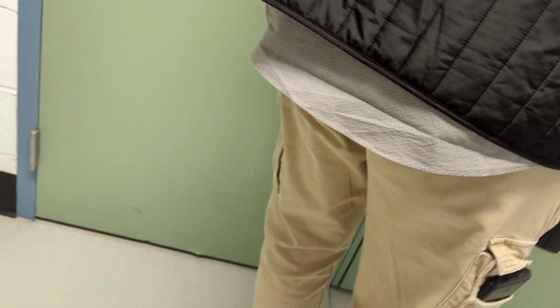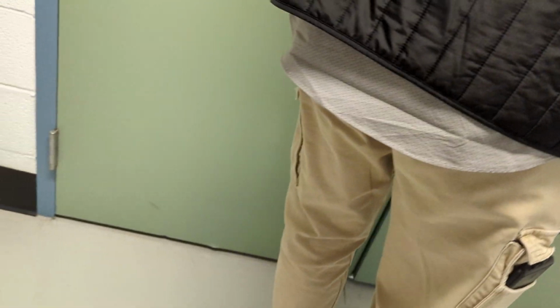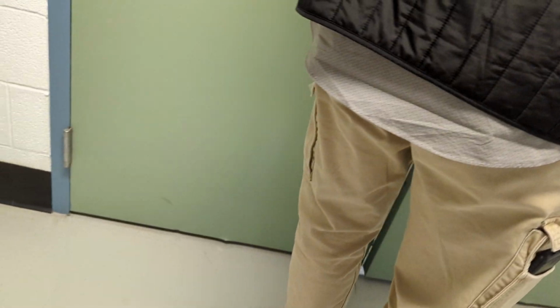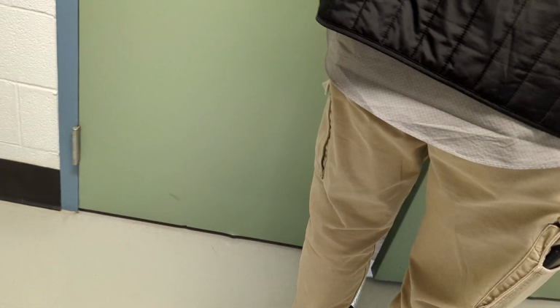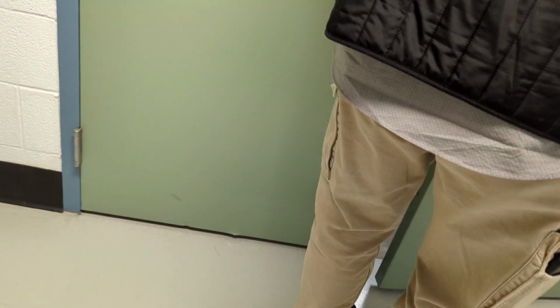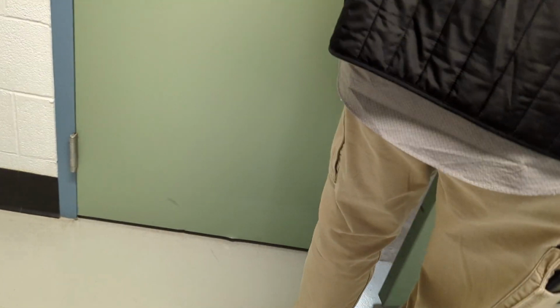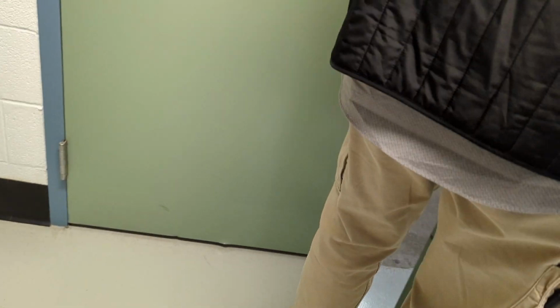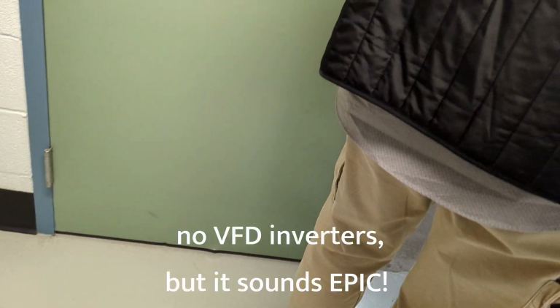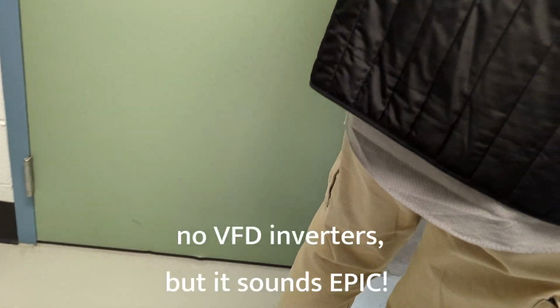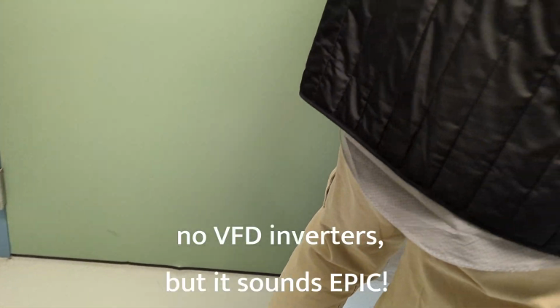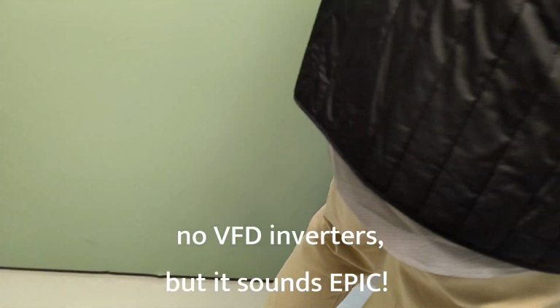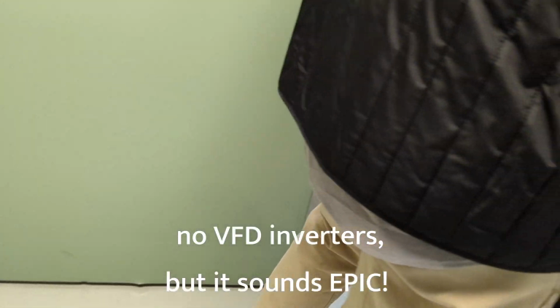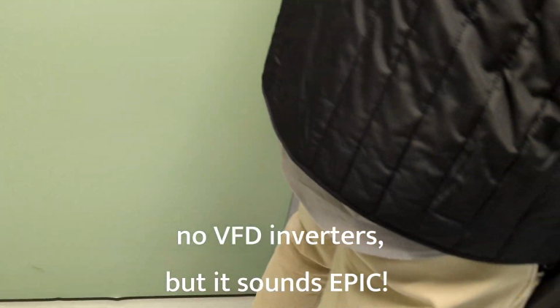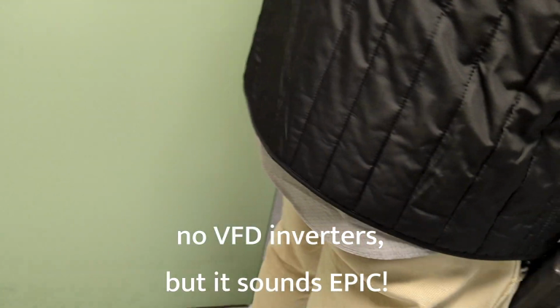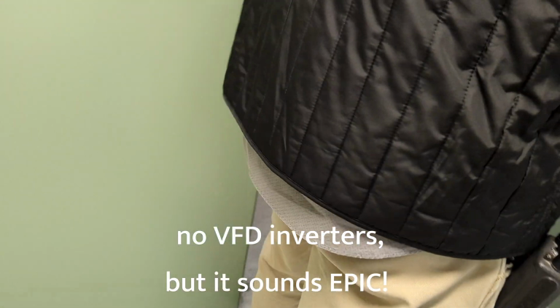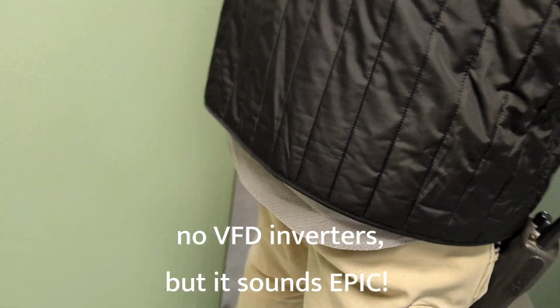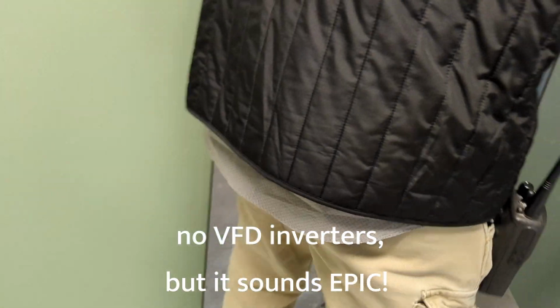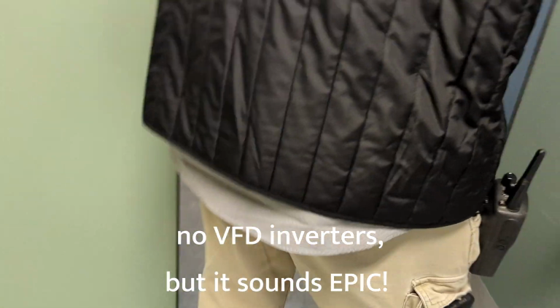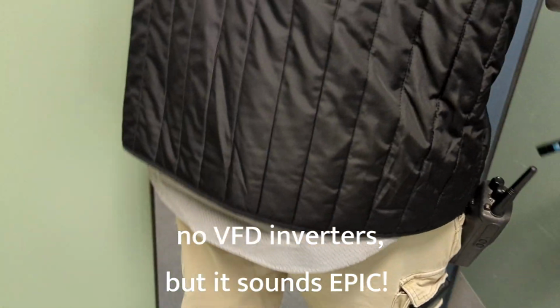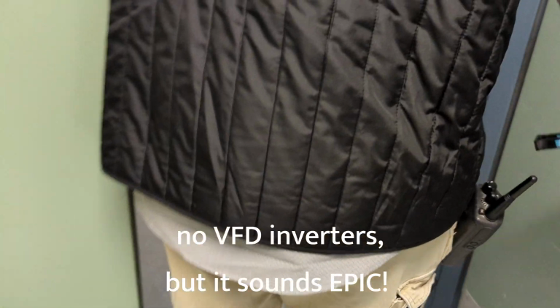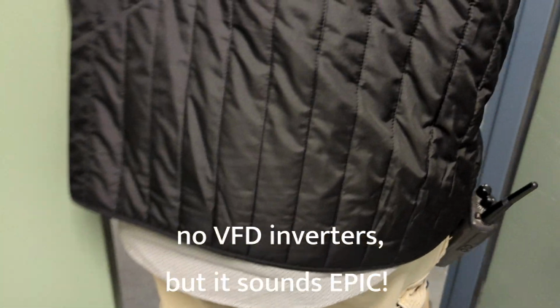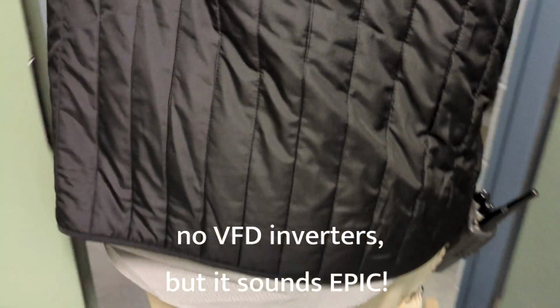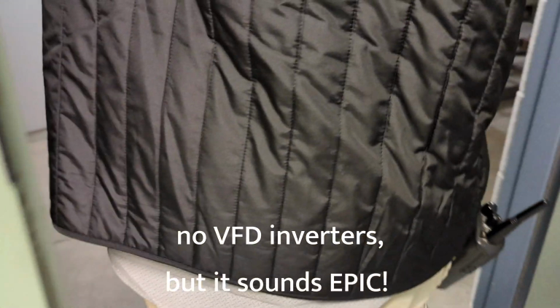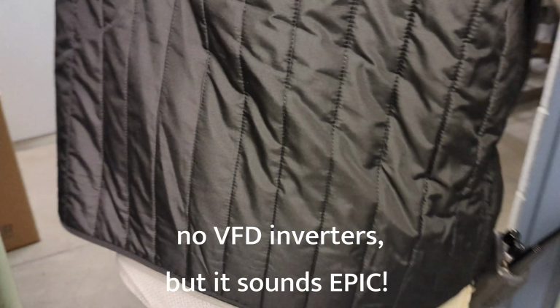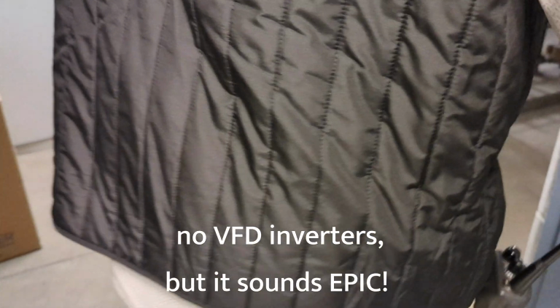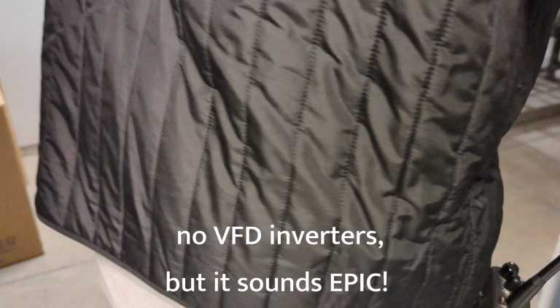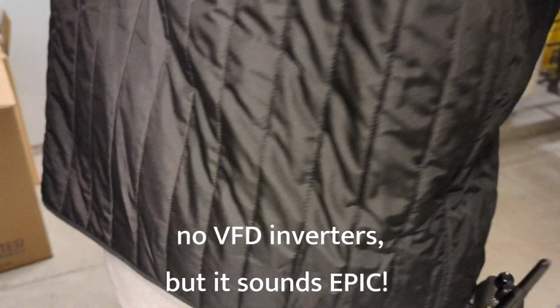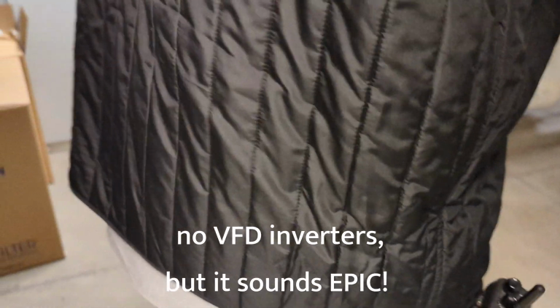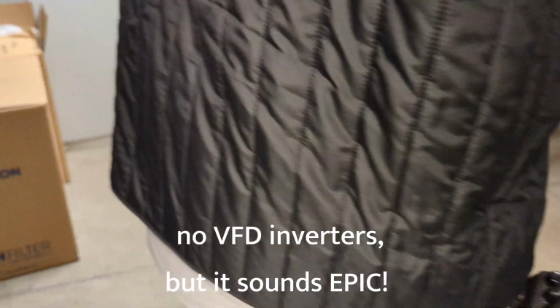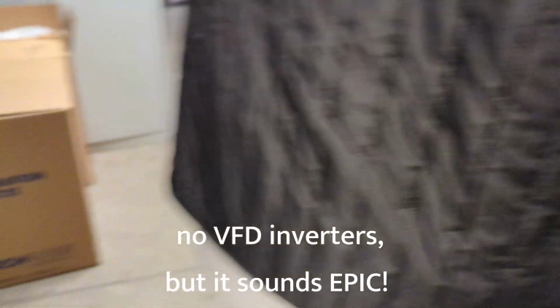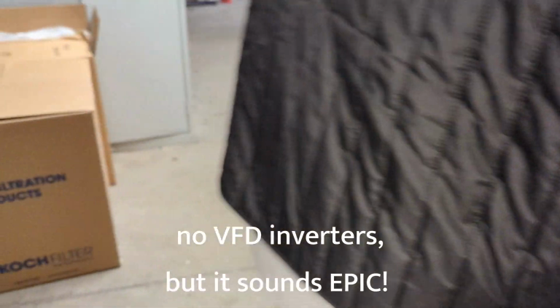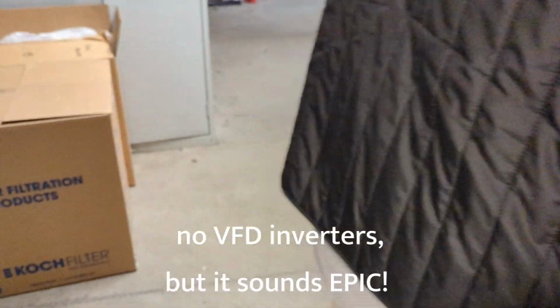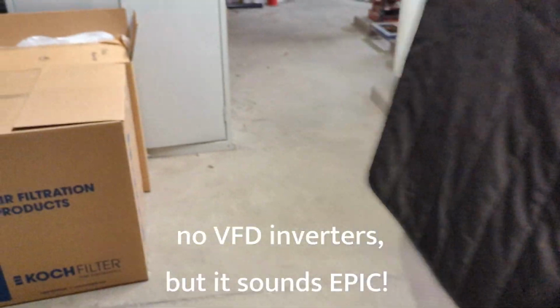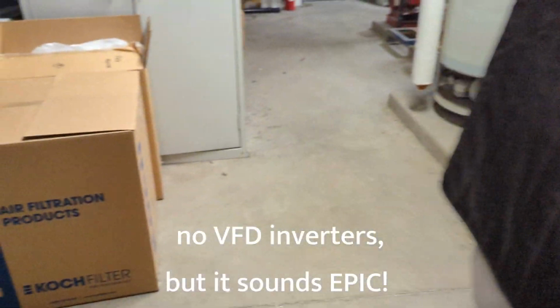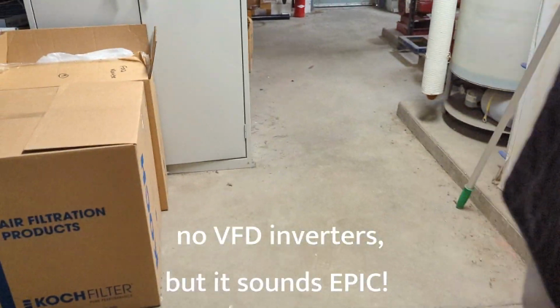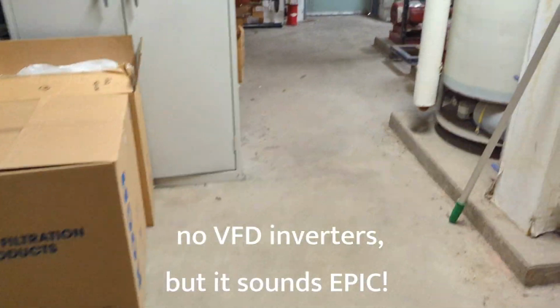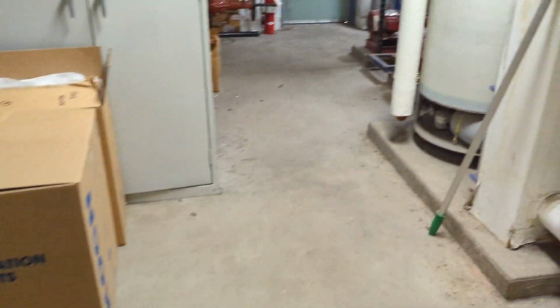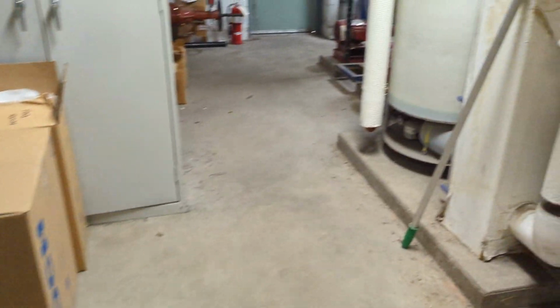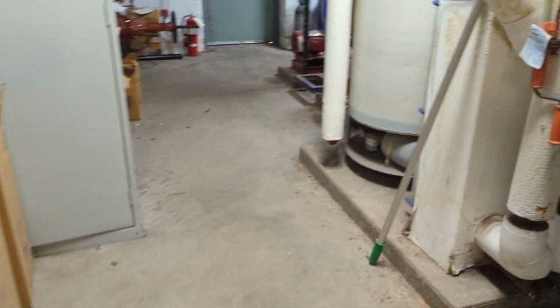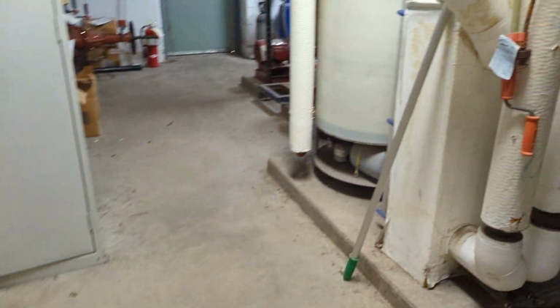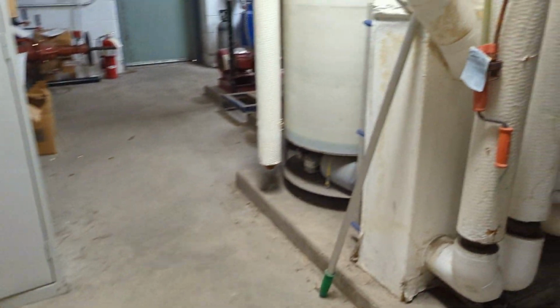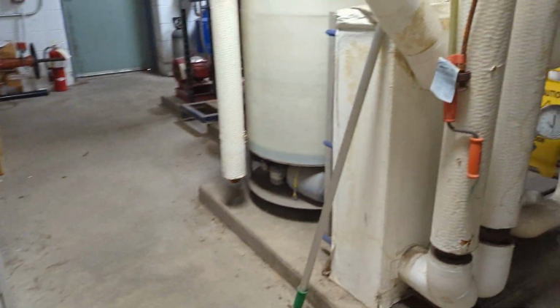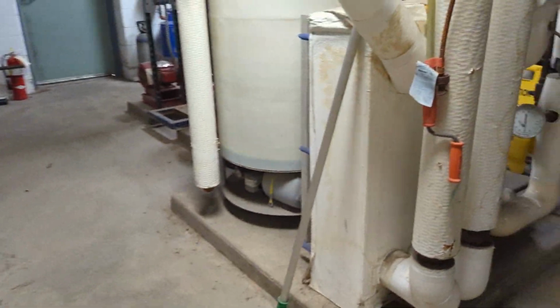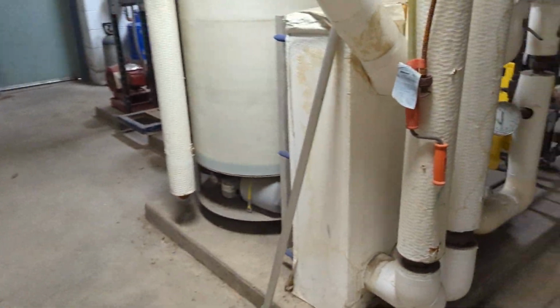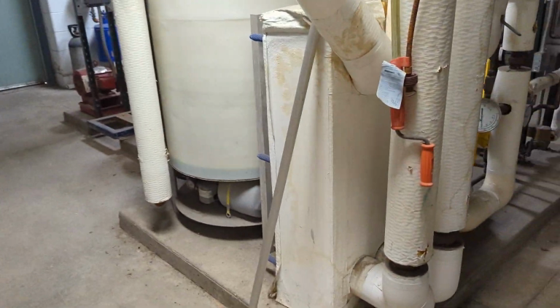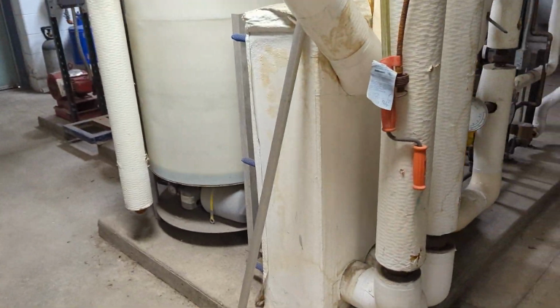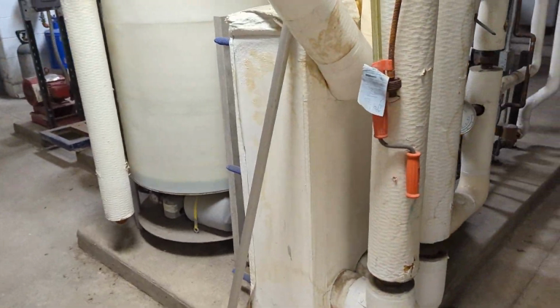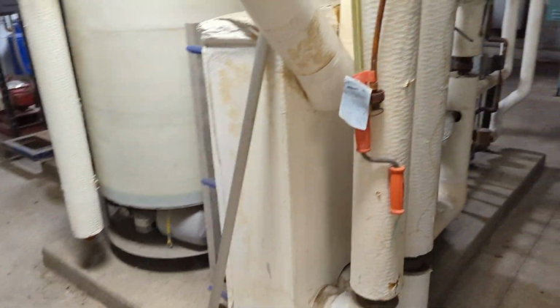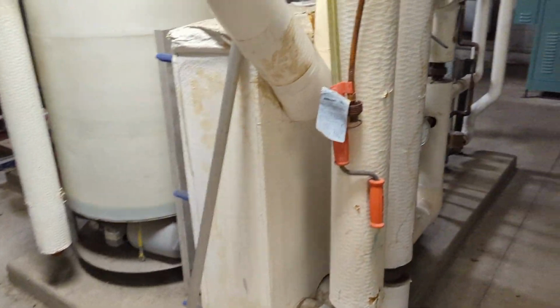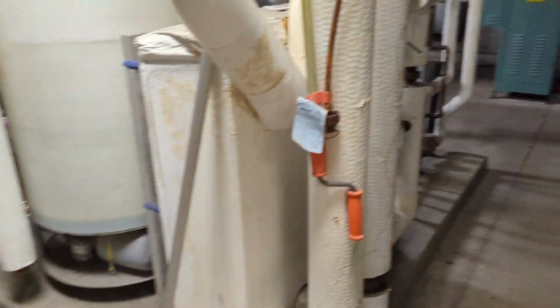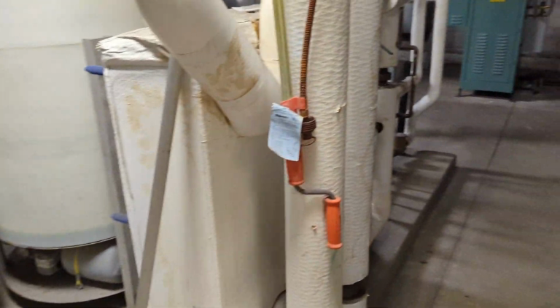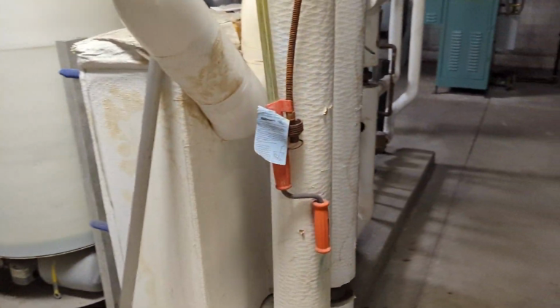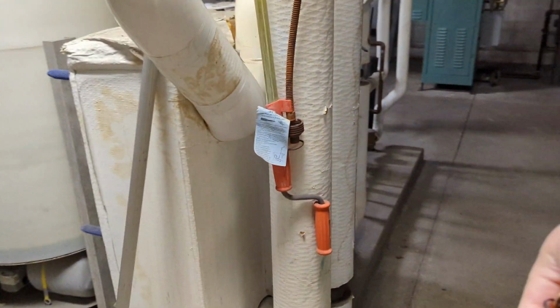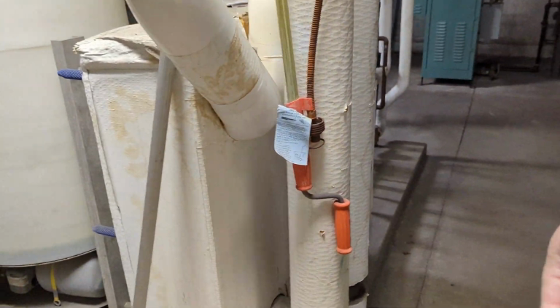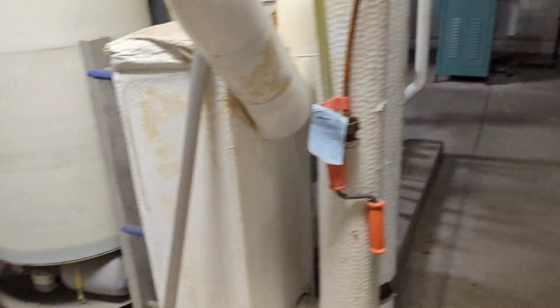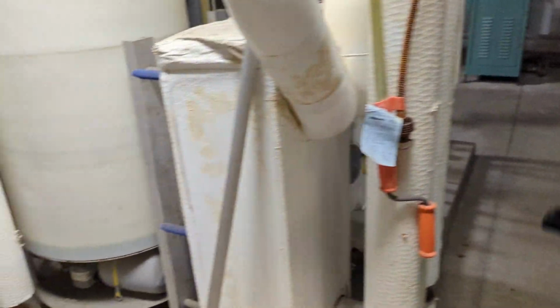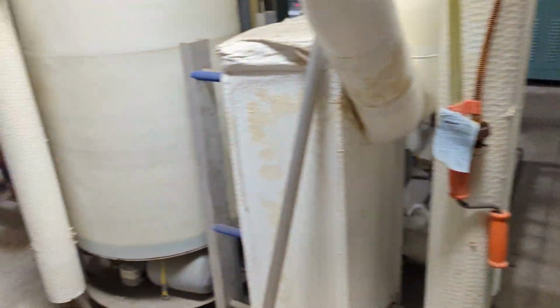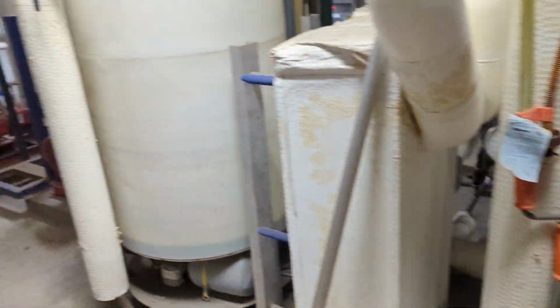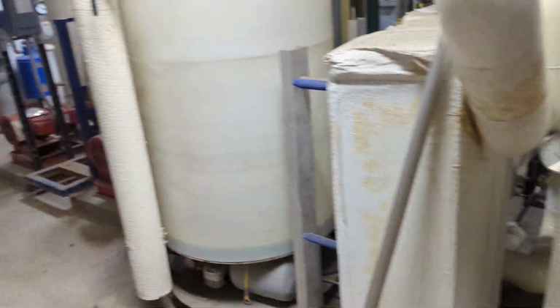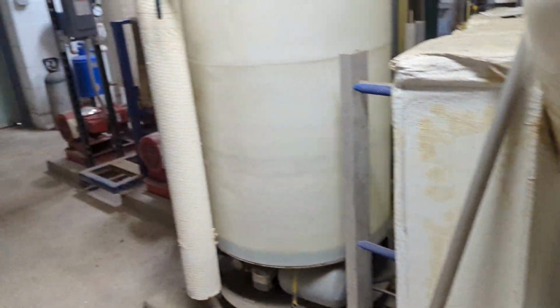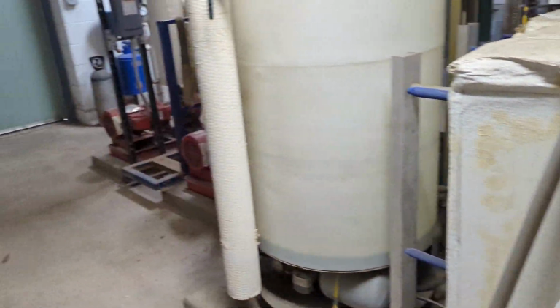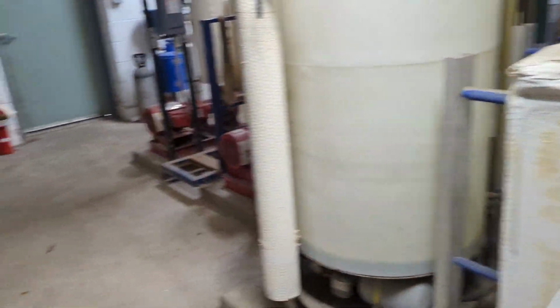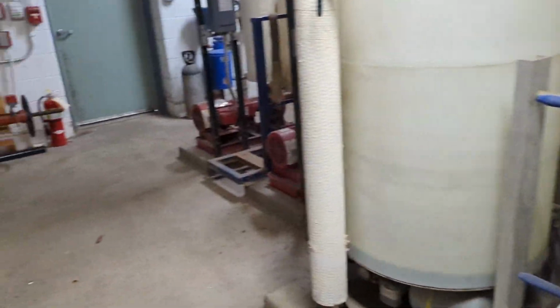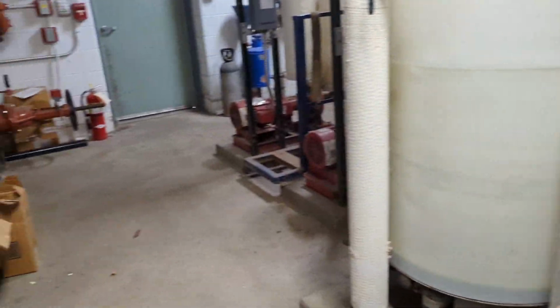Man, you know your stuff. It actually sounds good in here. We'll go back to the boilers.